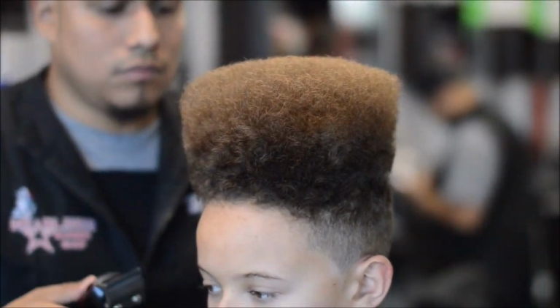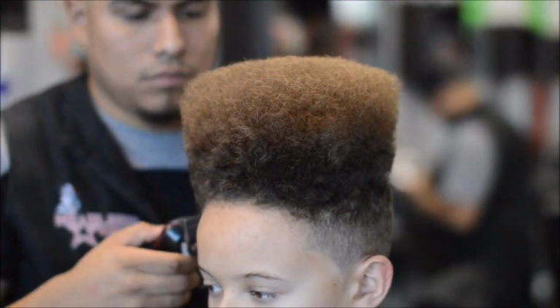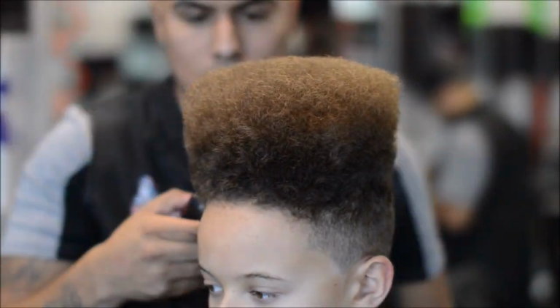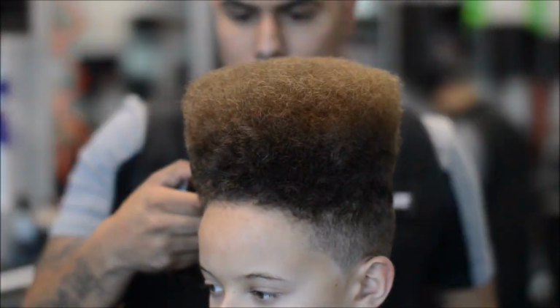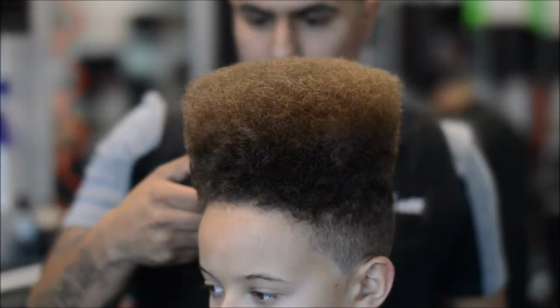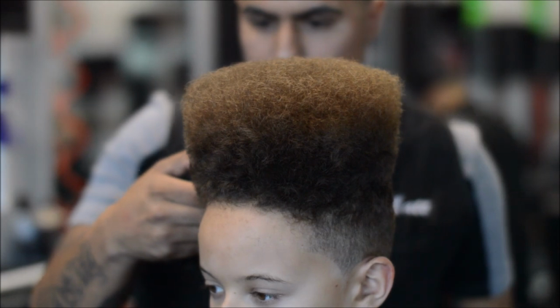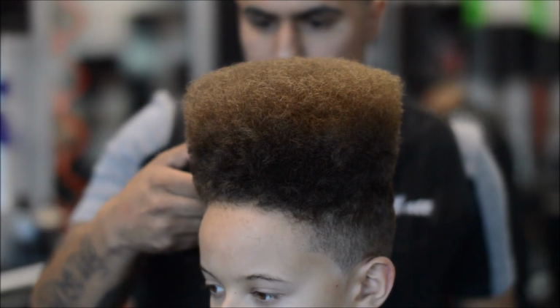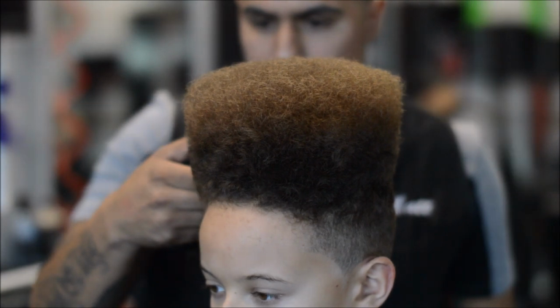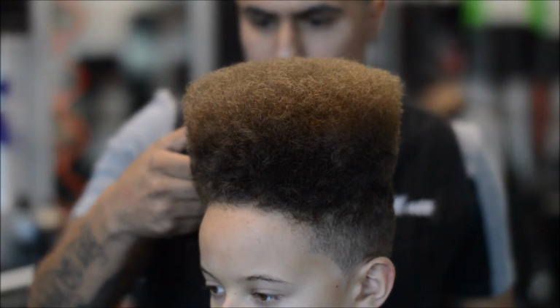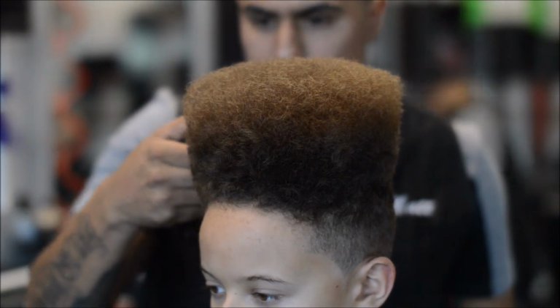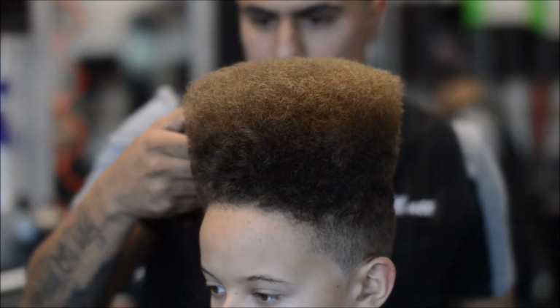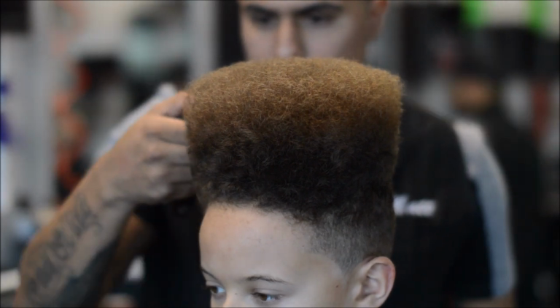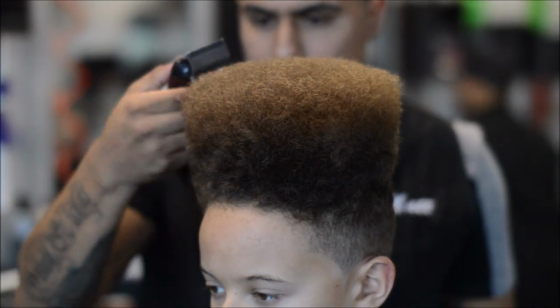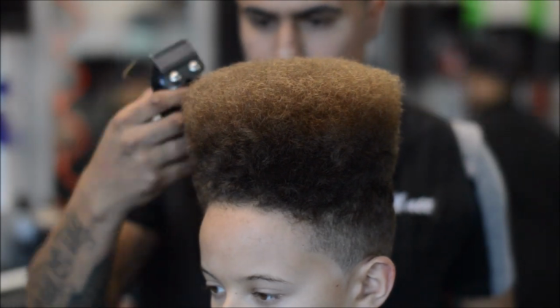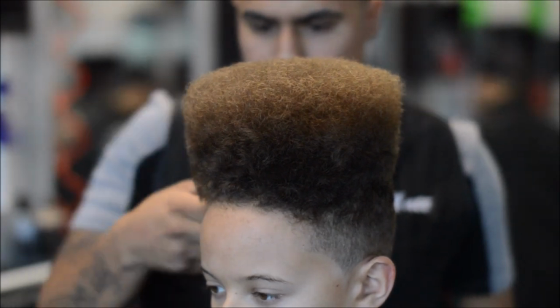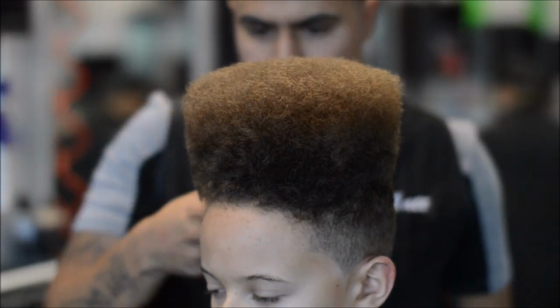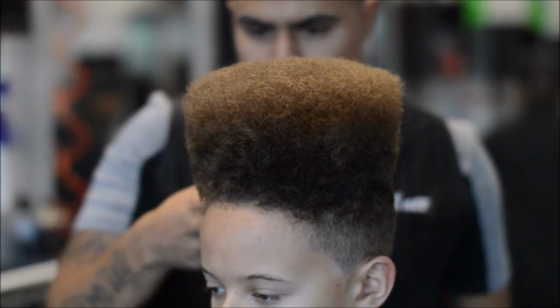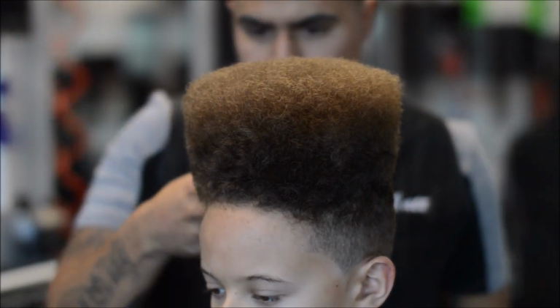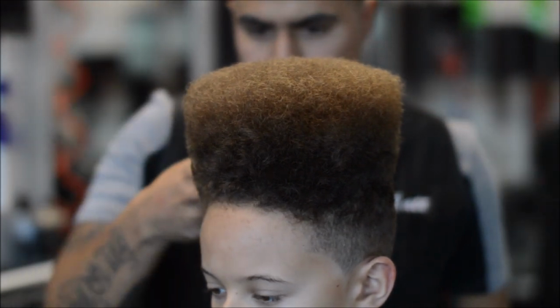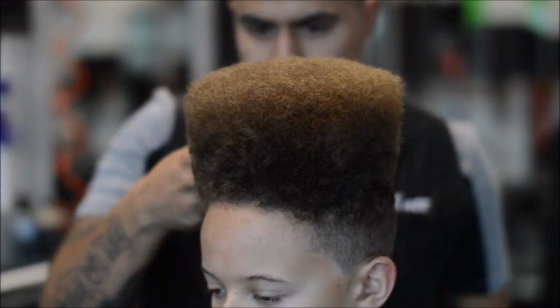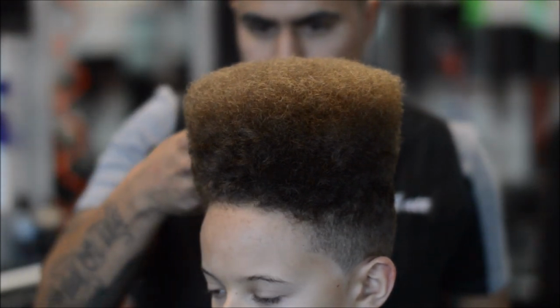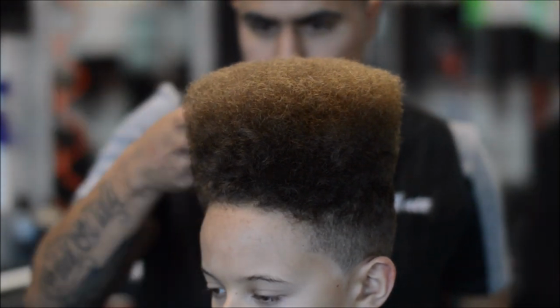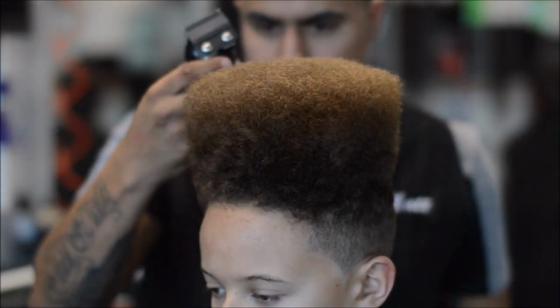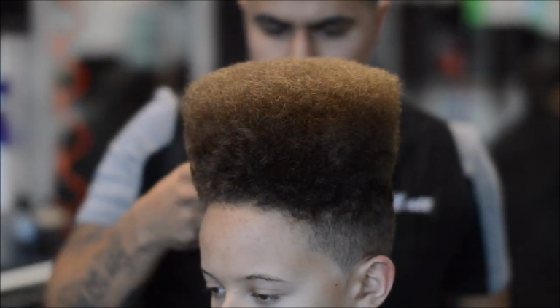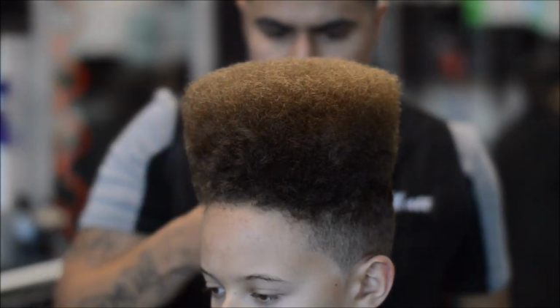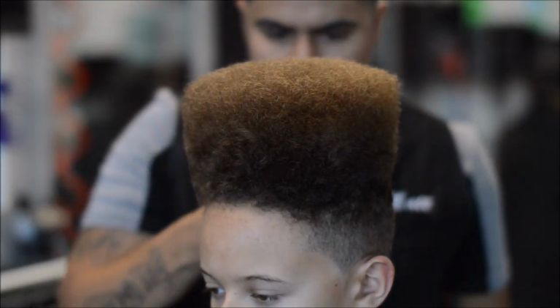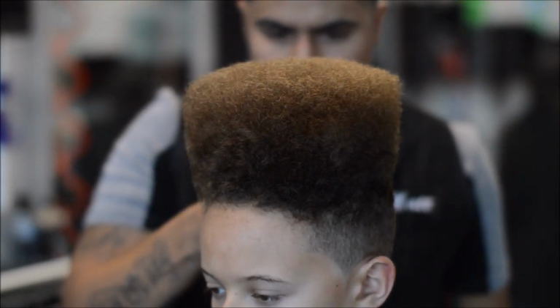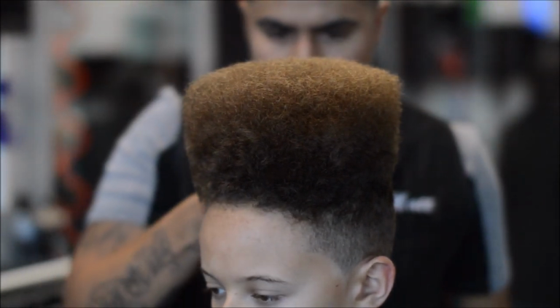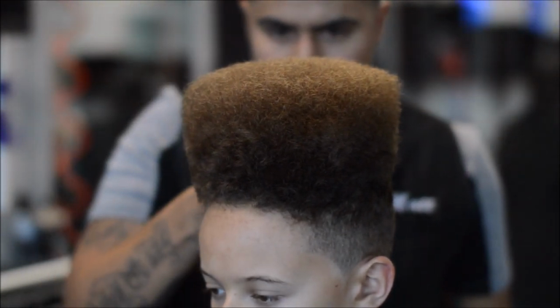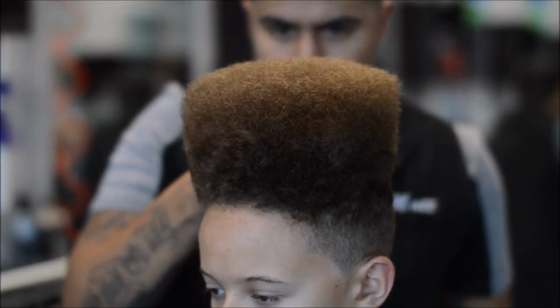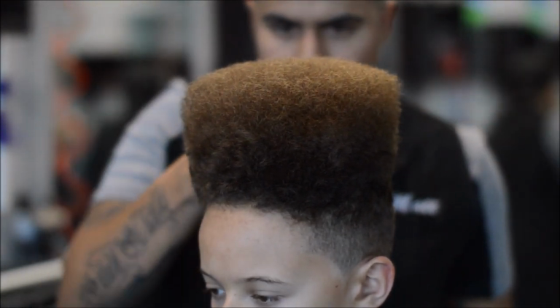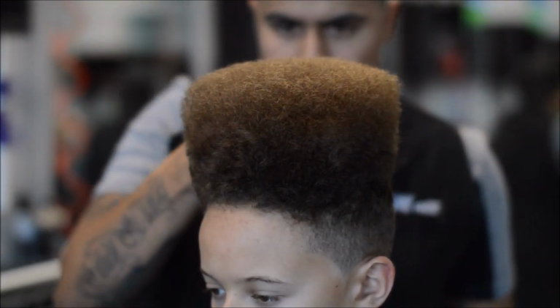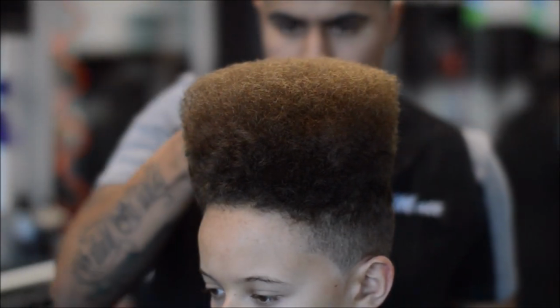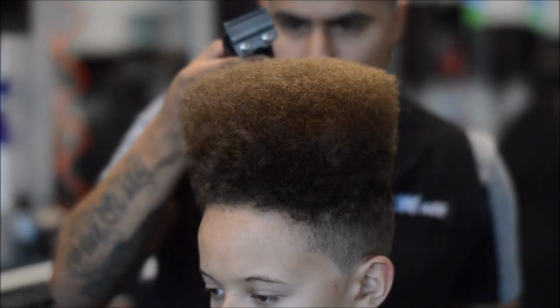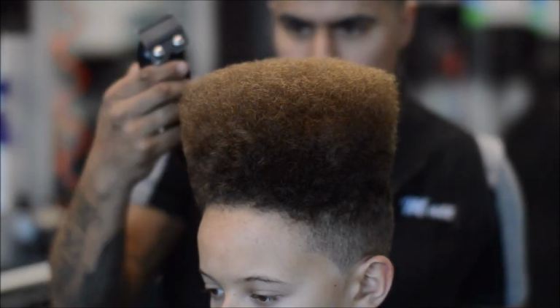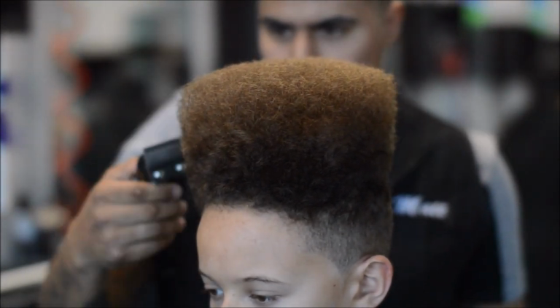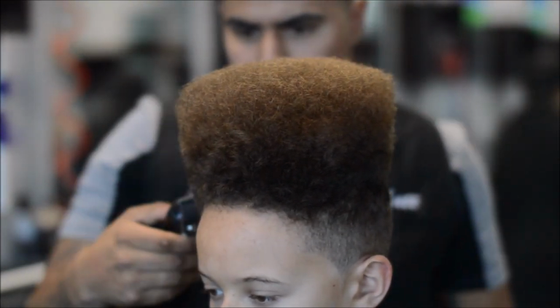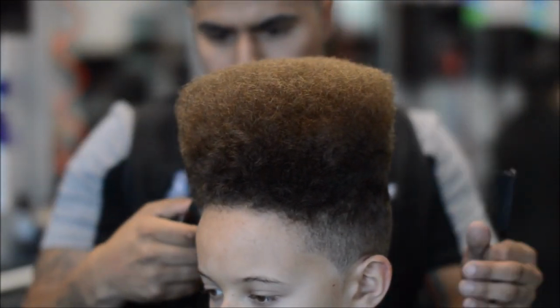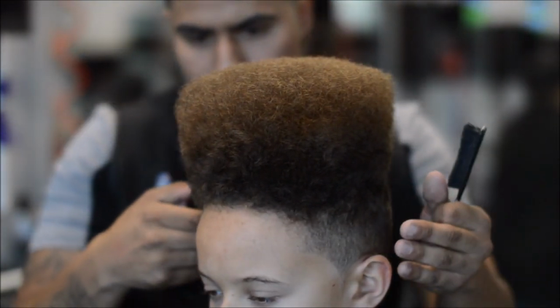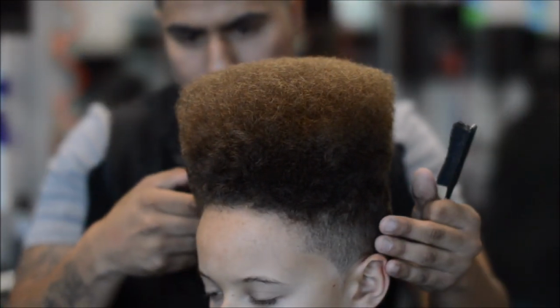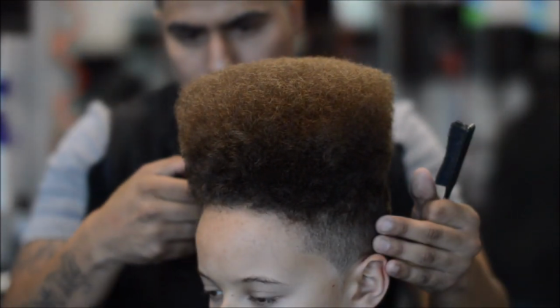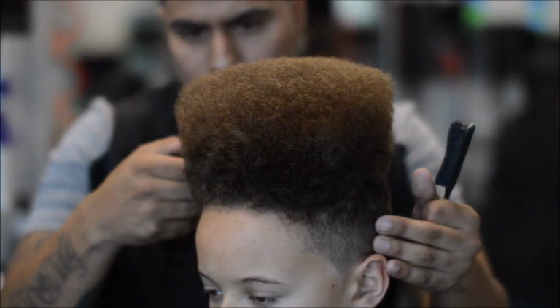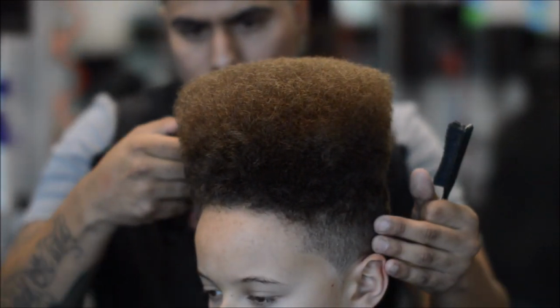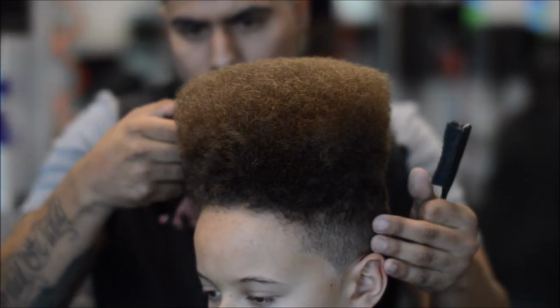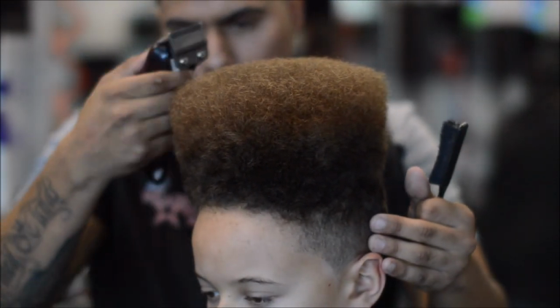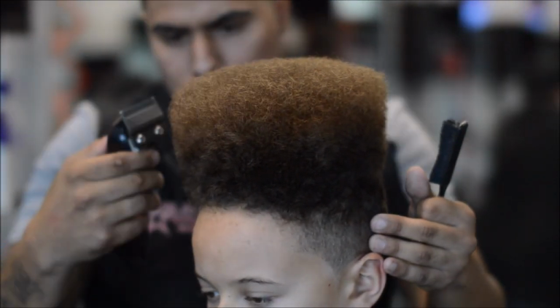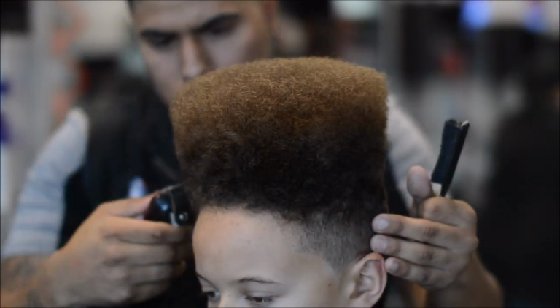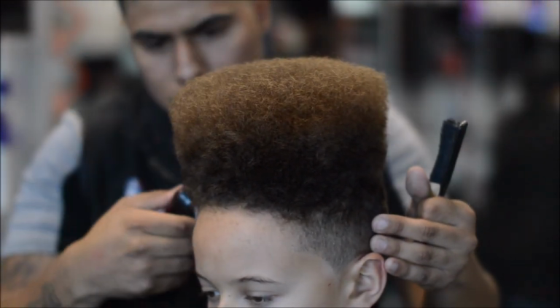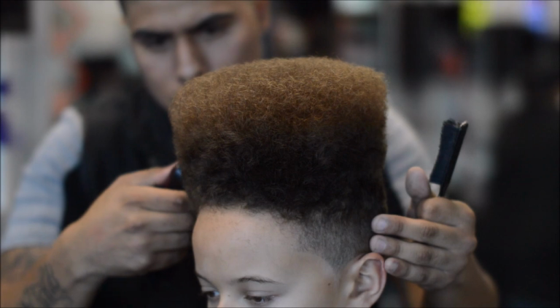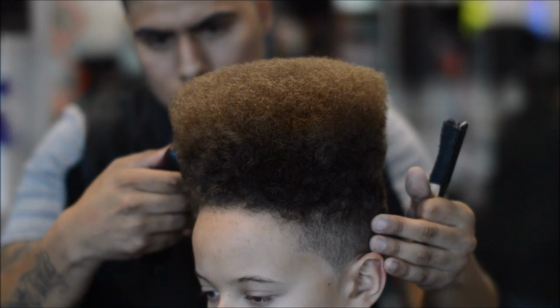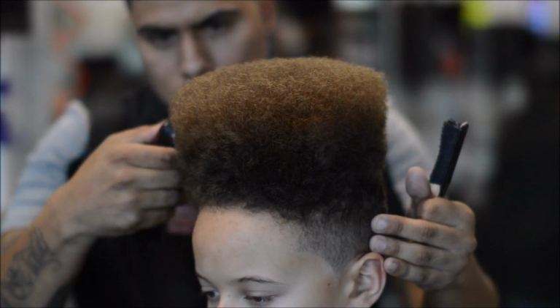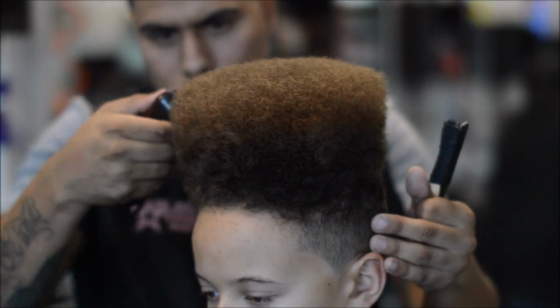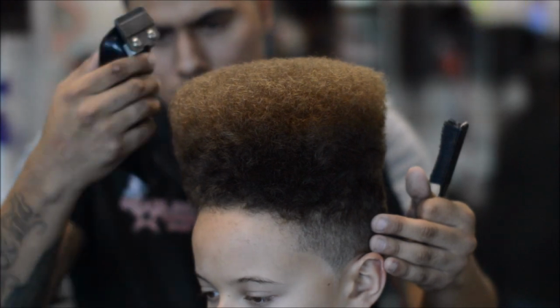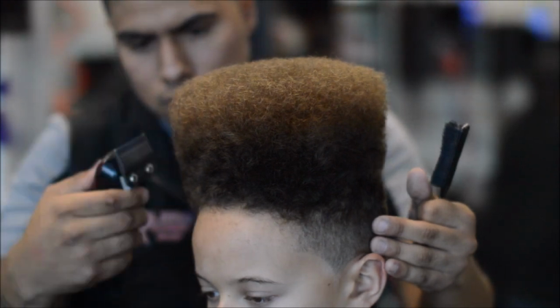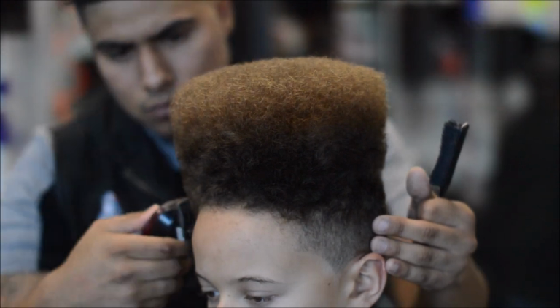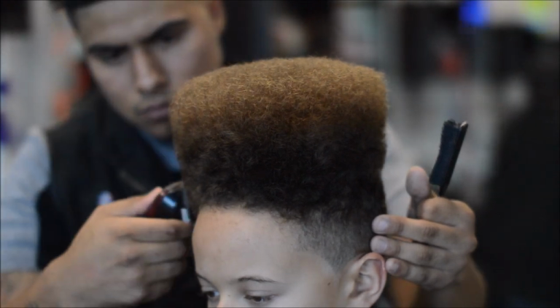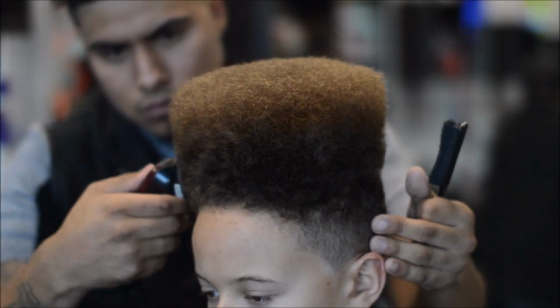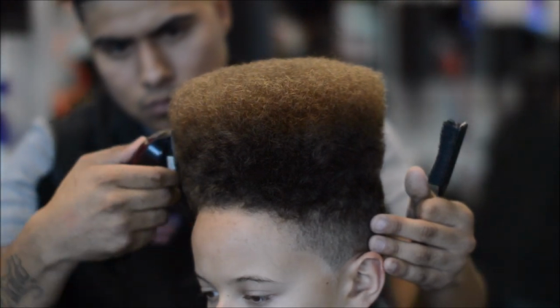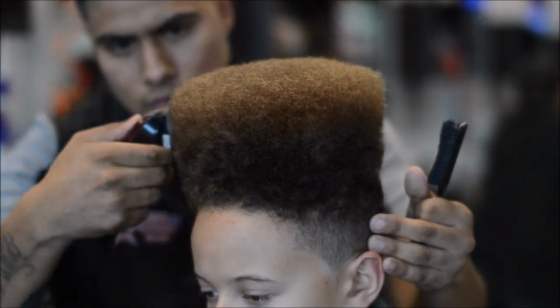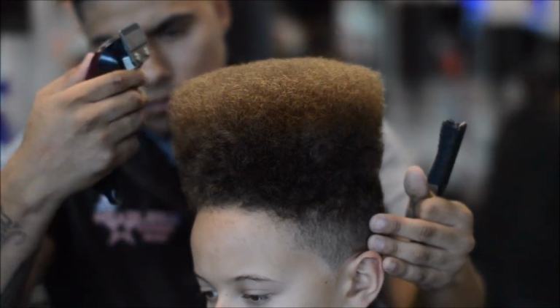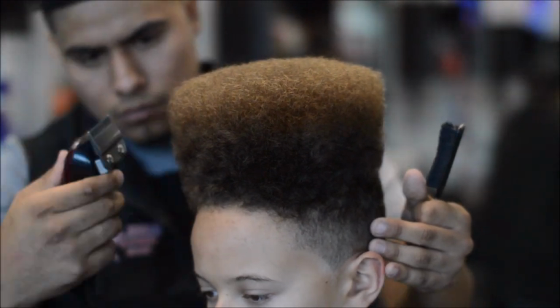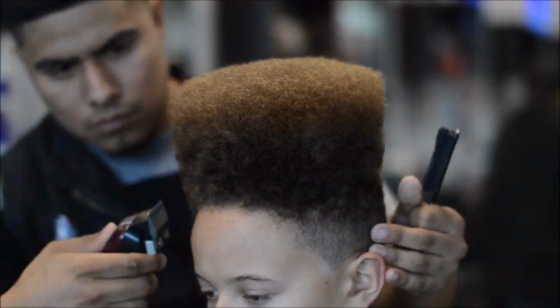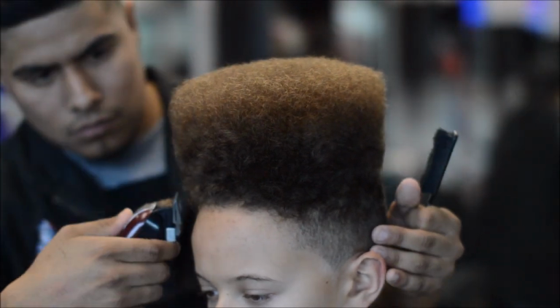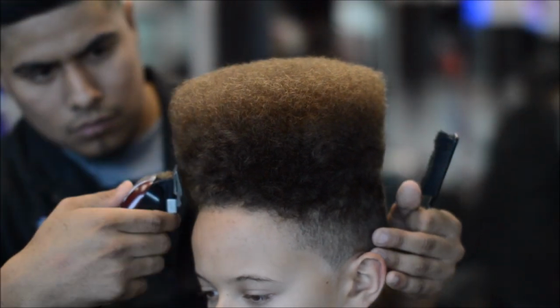Right here I switched my clippers and then I just started cutting like butter — you'll see the difference.